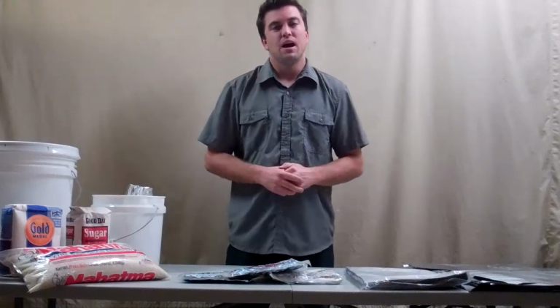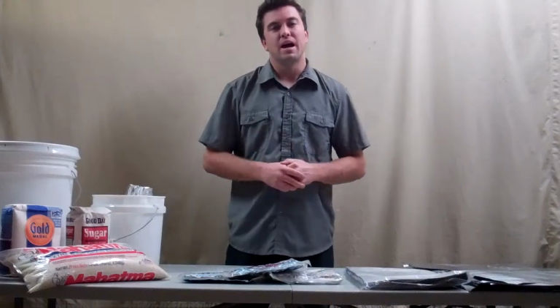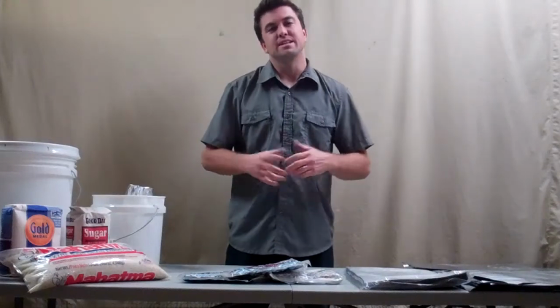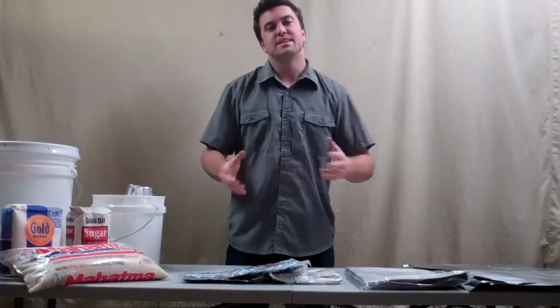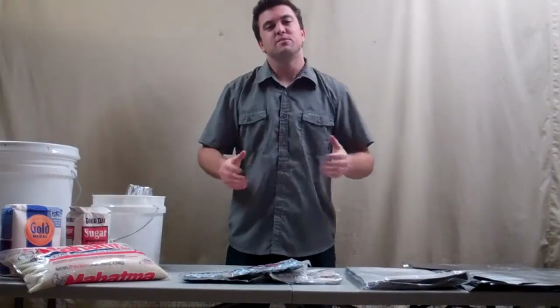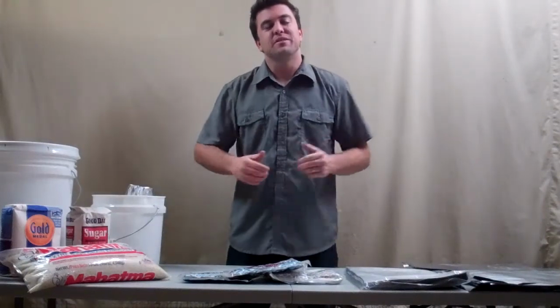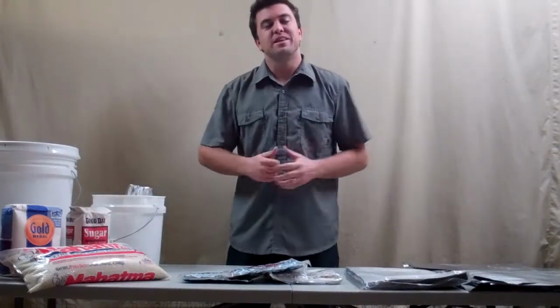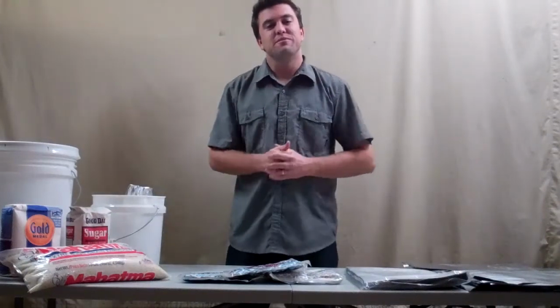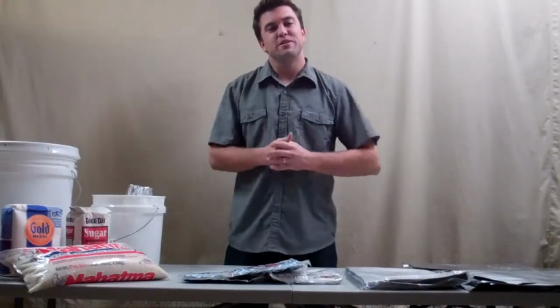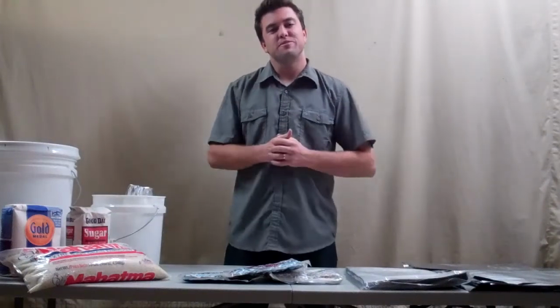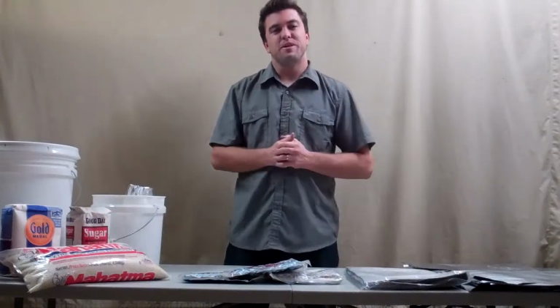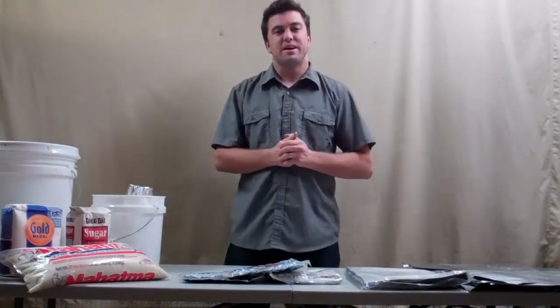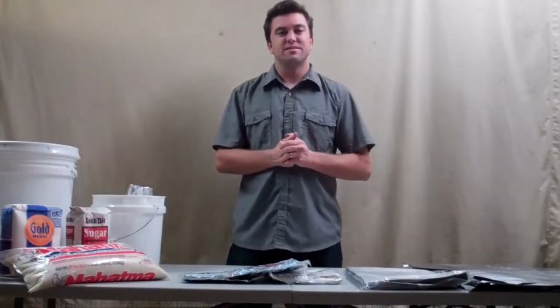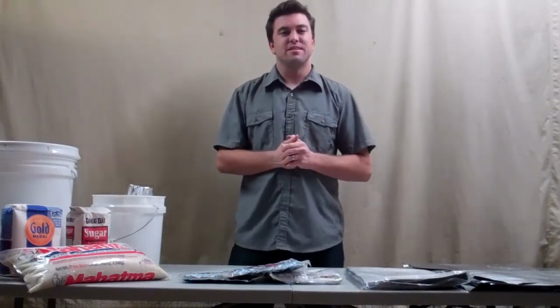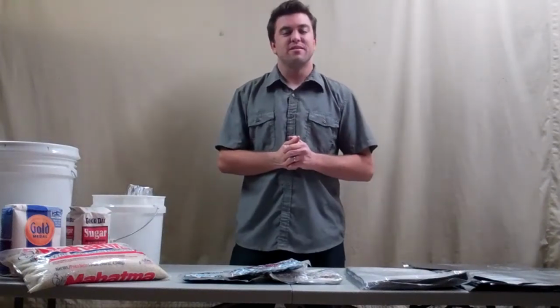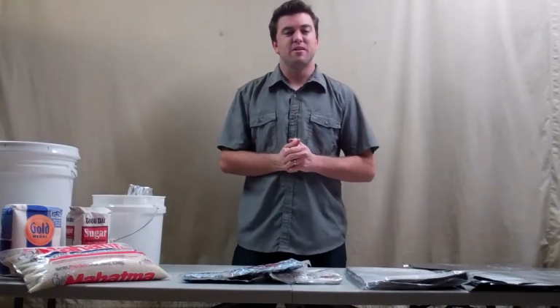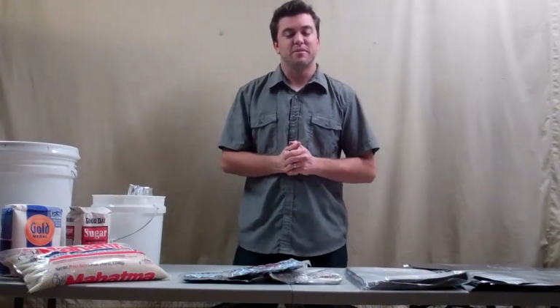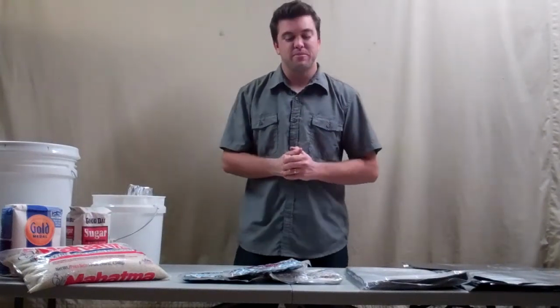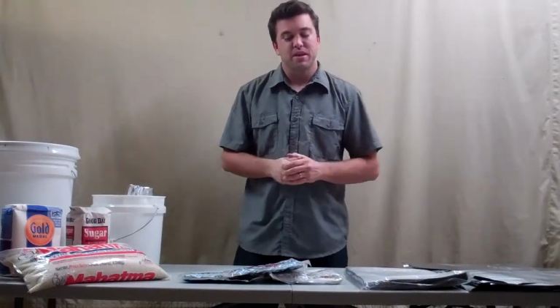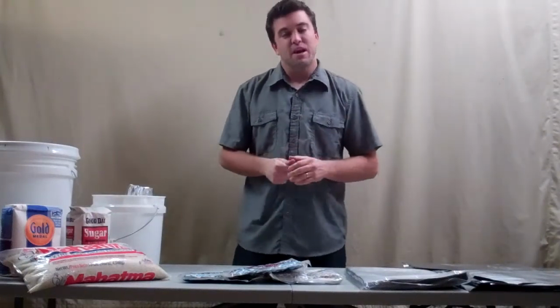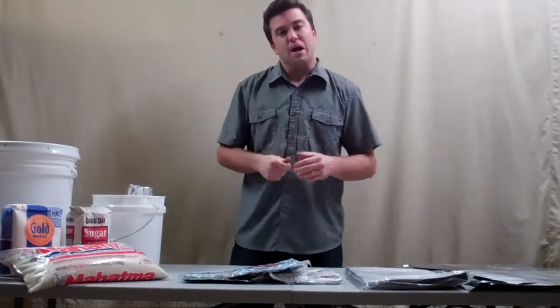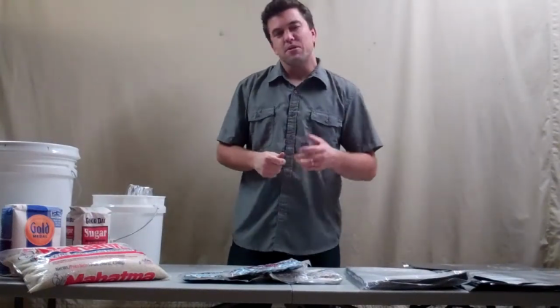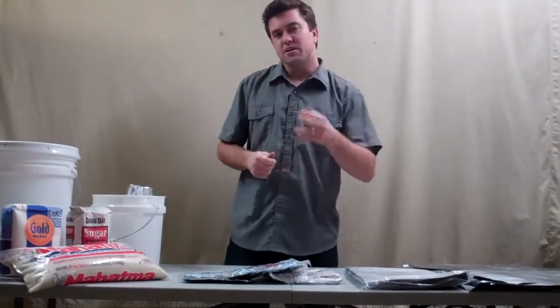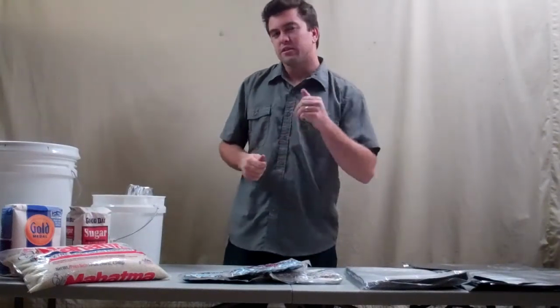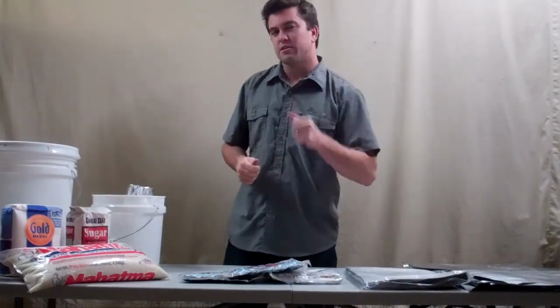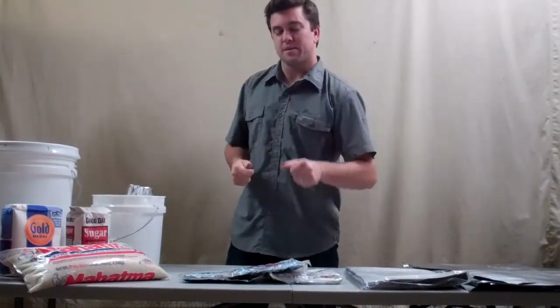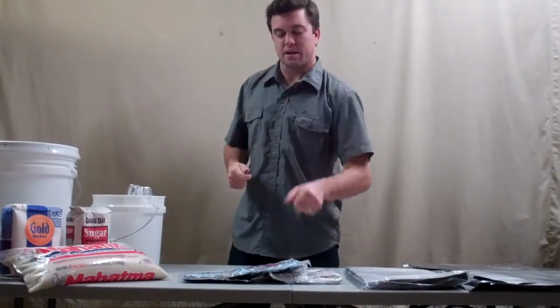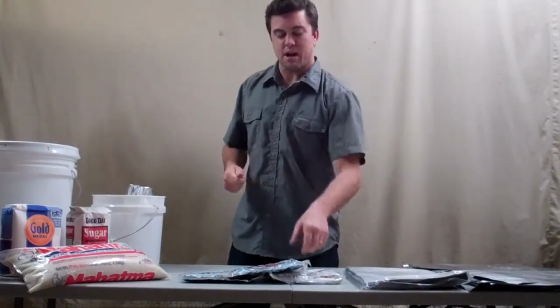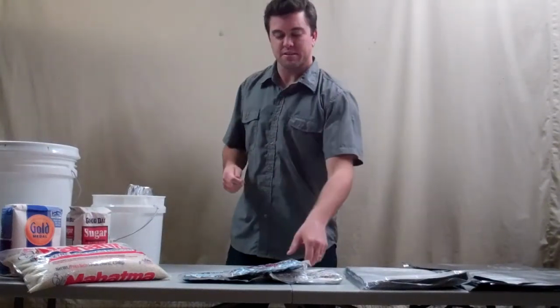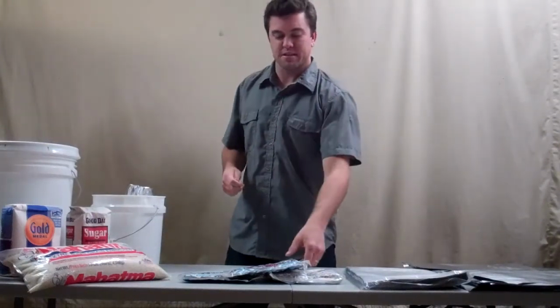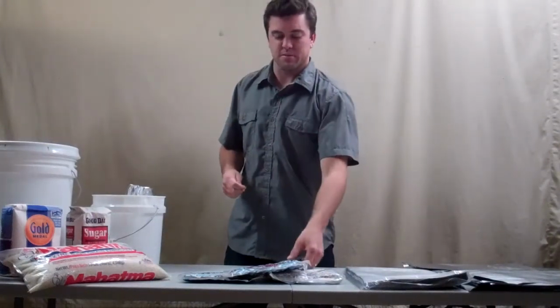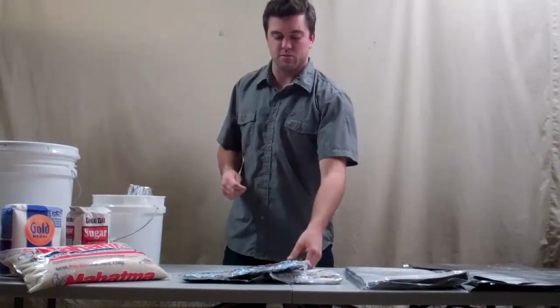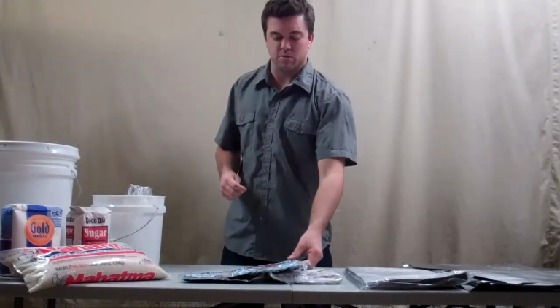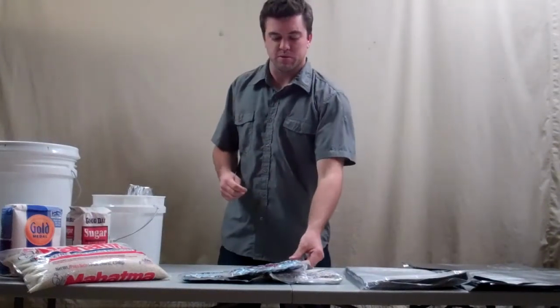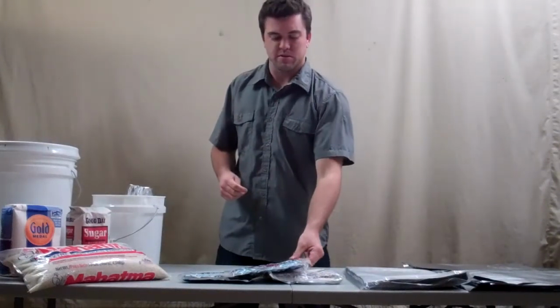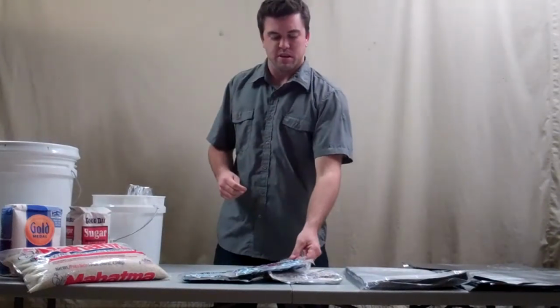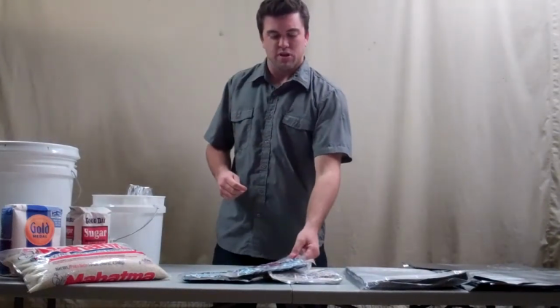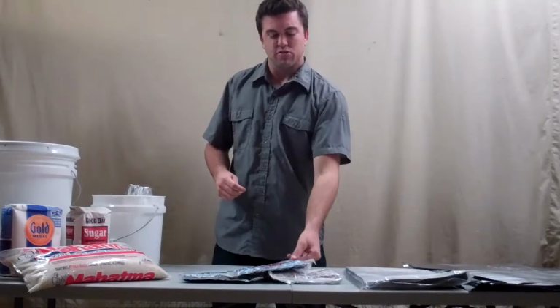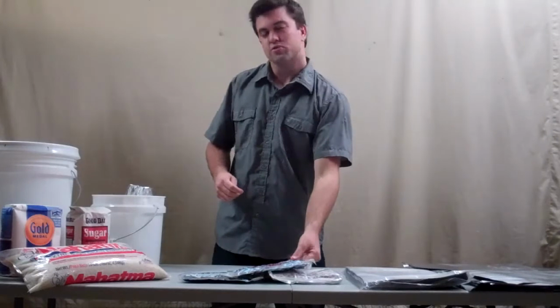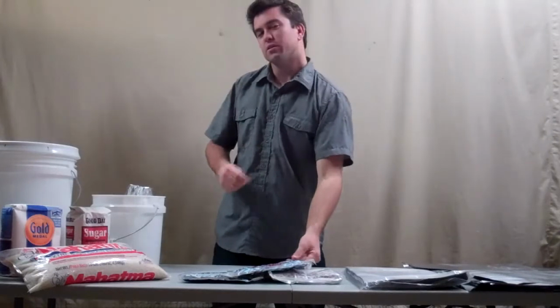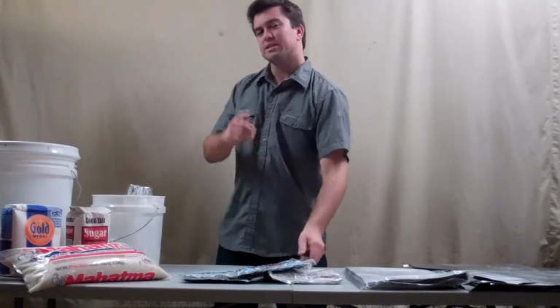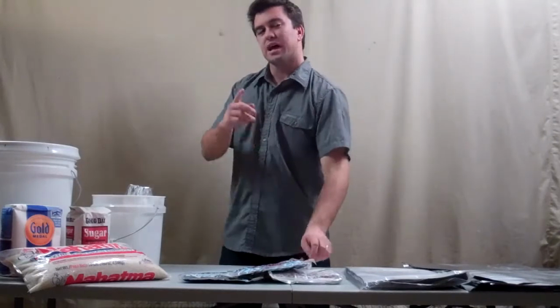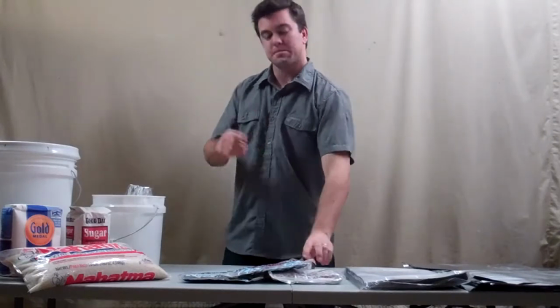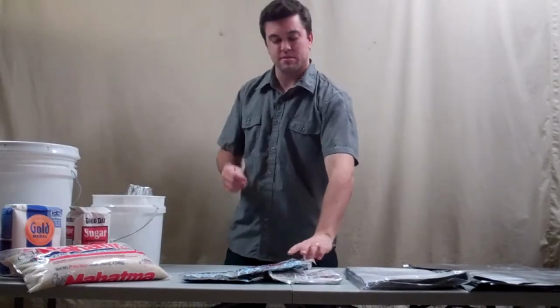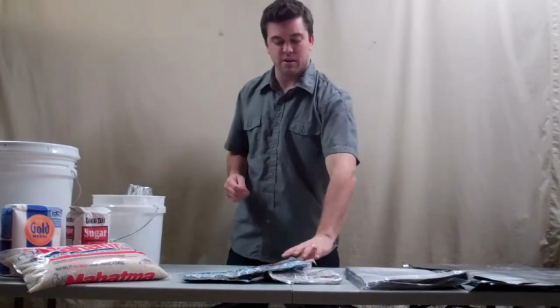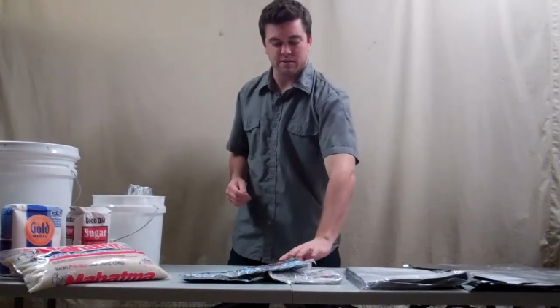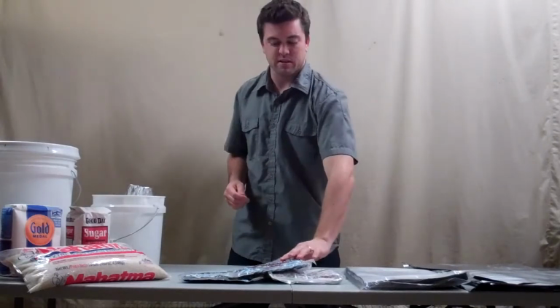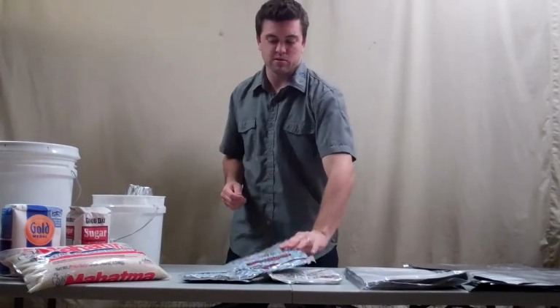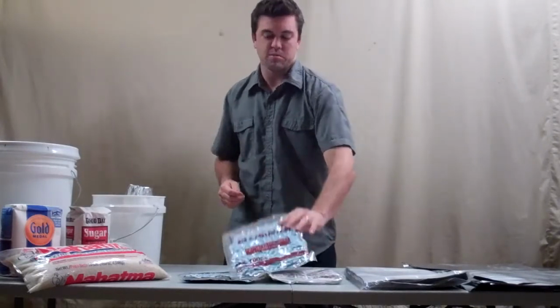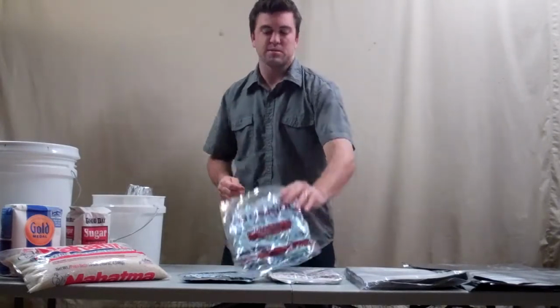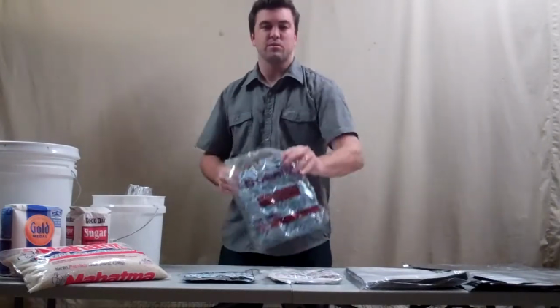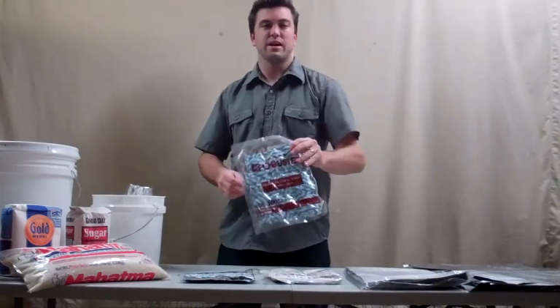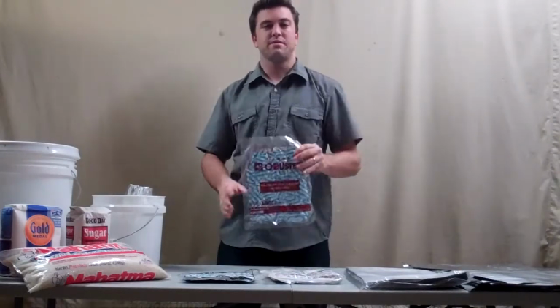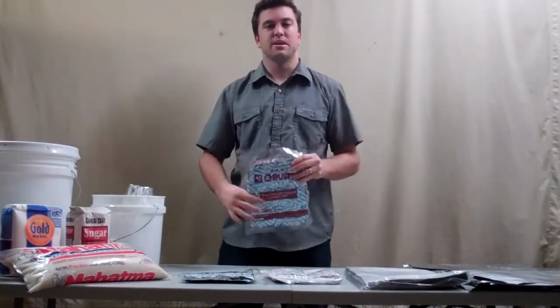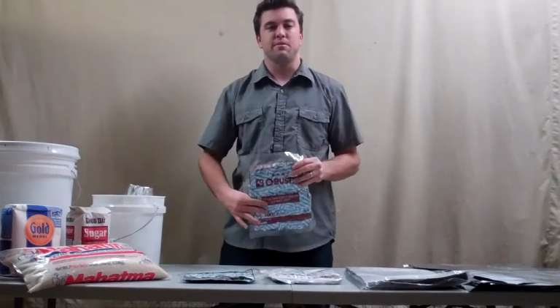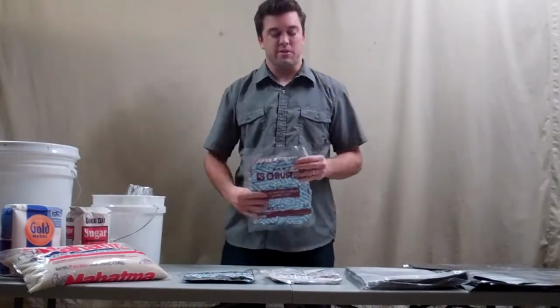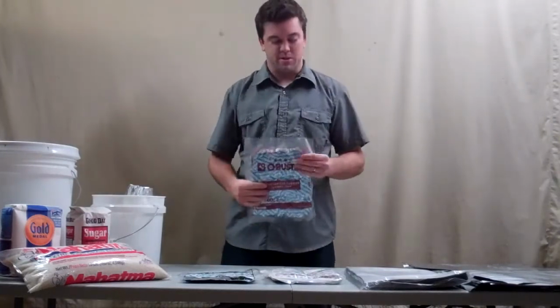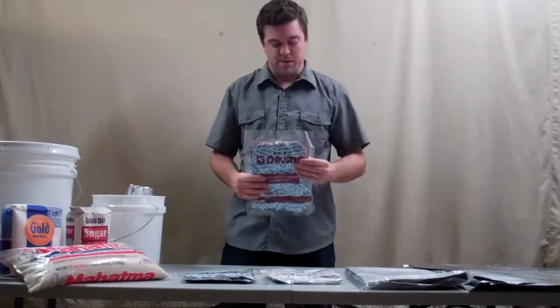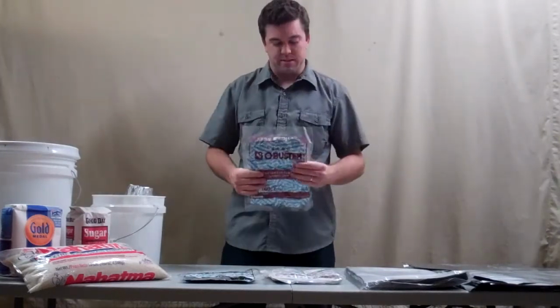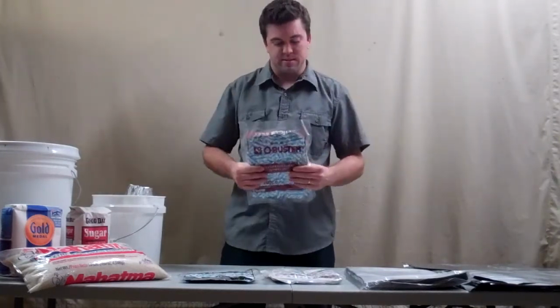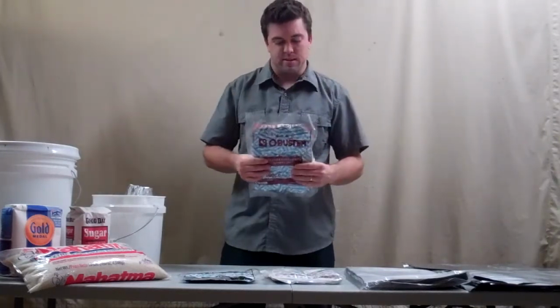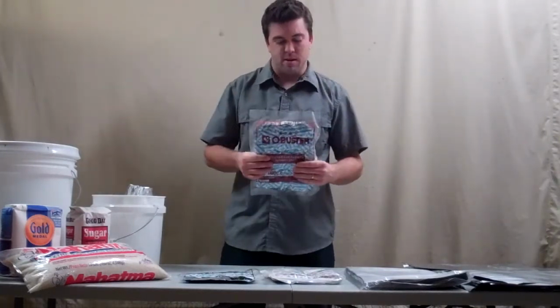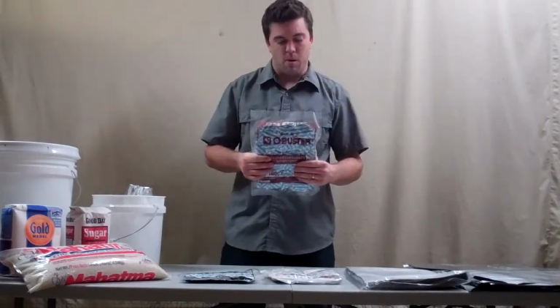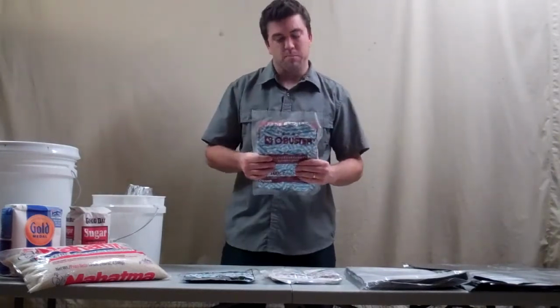Hi, Tim with KeepFreshBags.com here. I want to talk to you about oxygen absorbers. There are three types of oxygen absorbers that we have at KeepFreshBags.com.